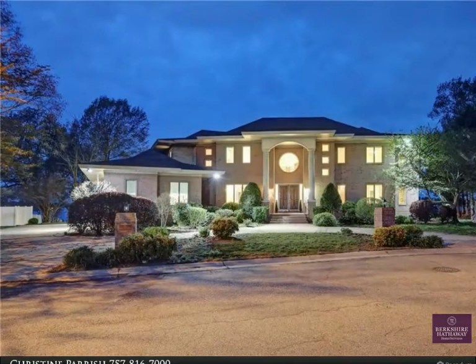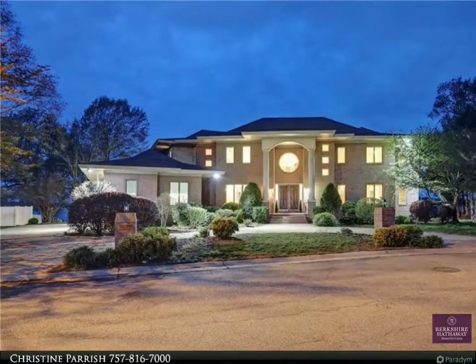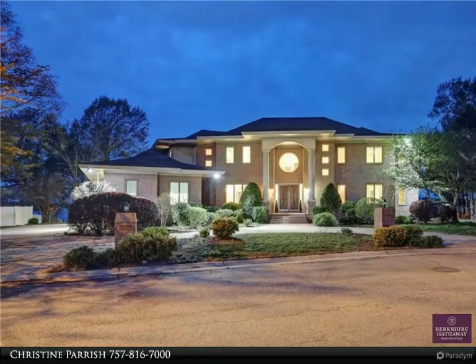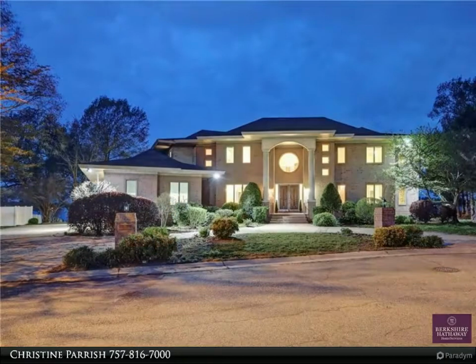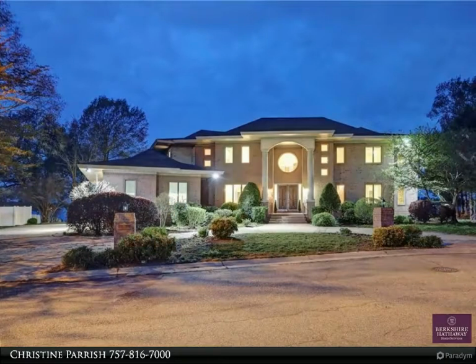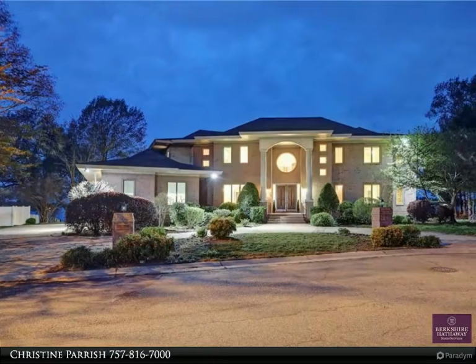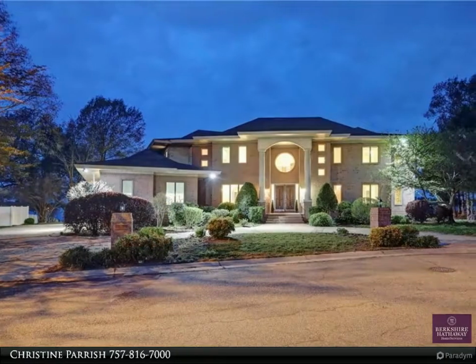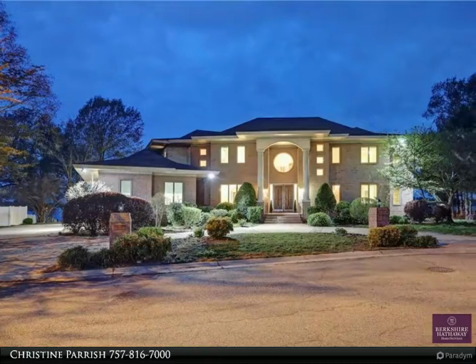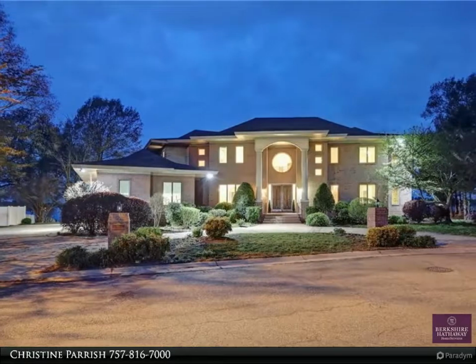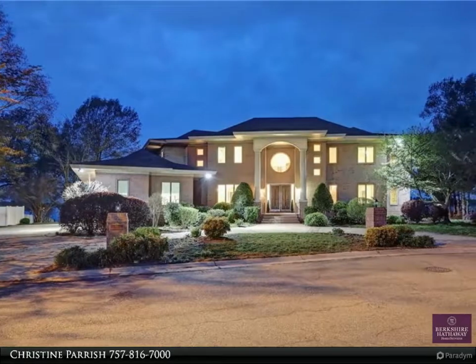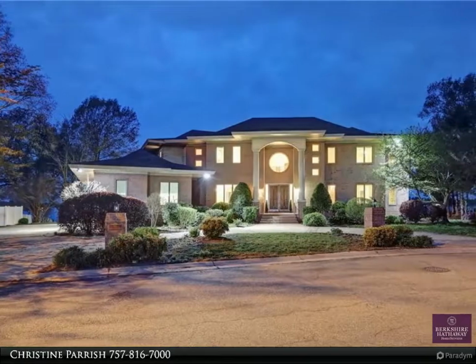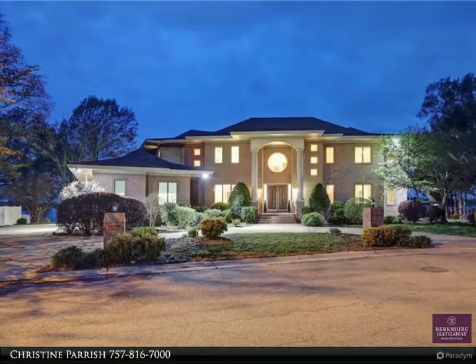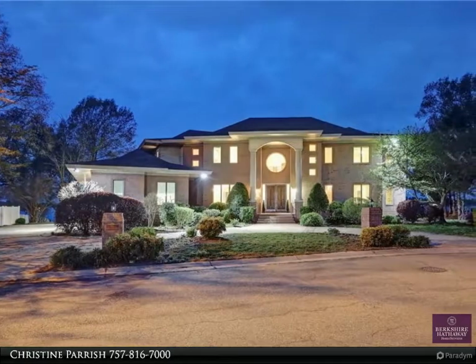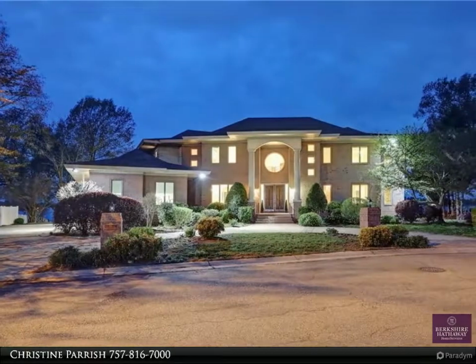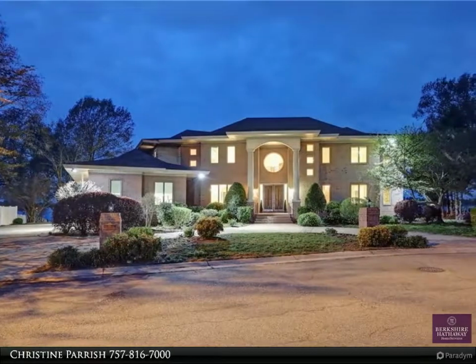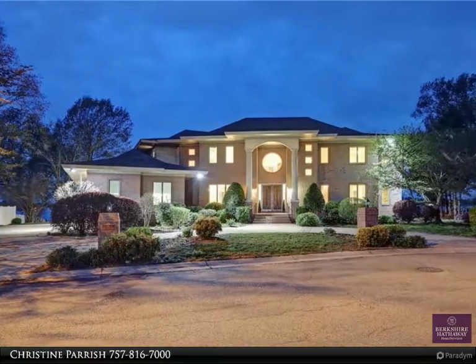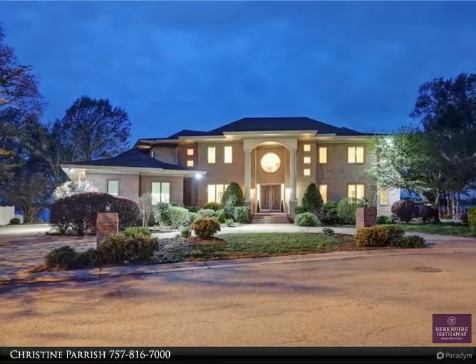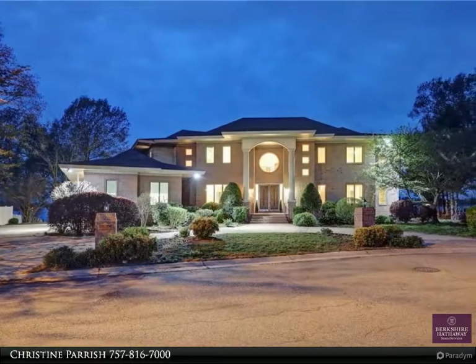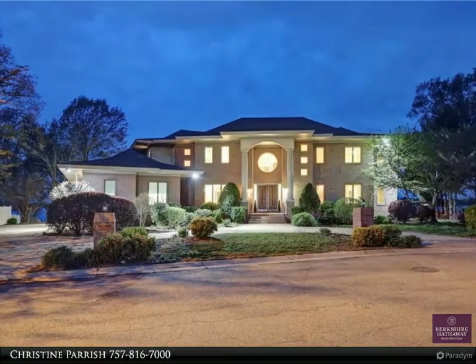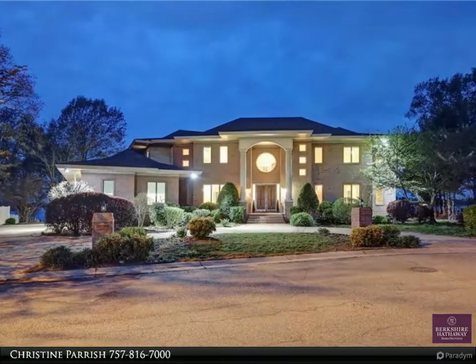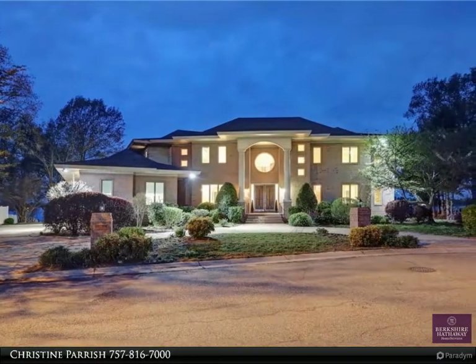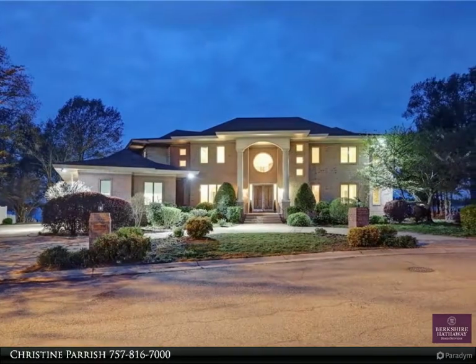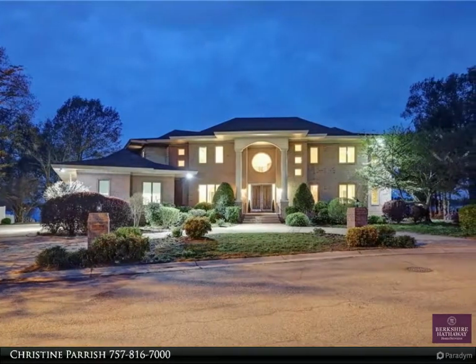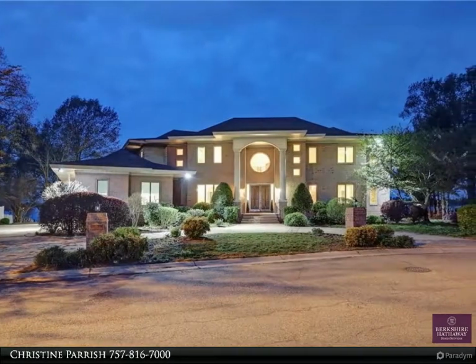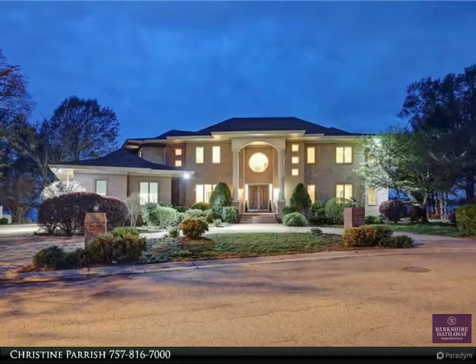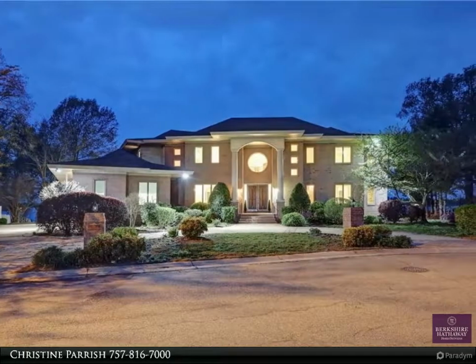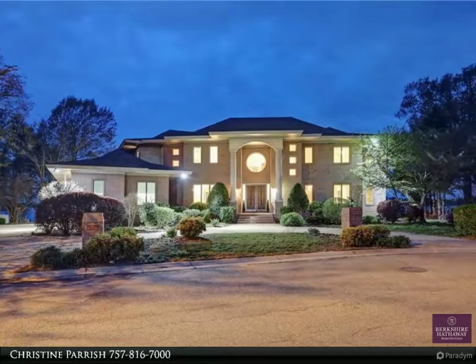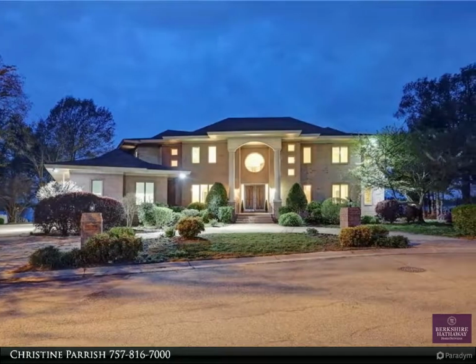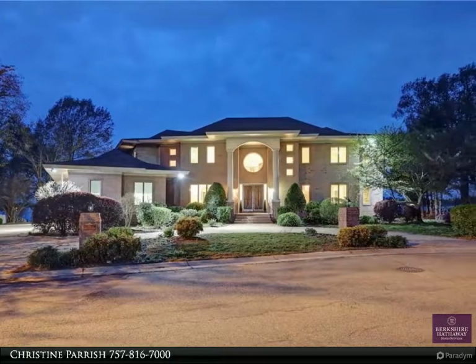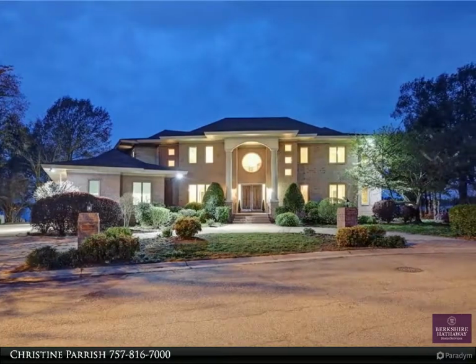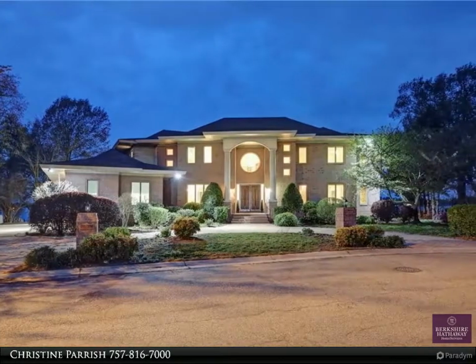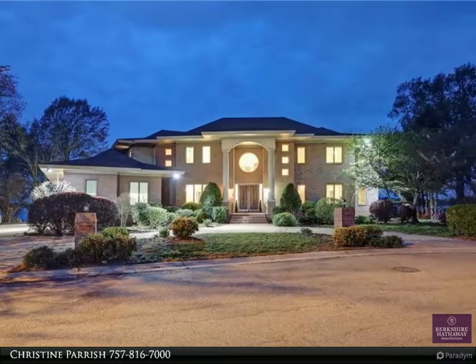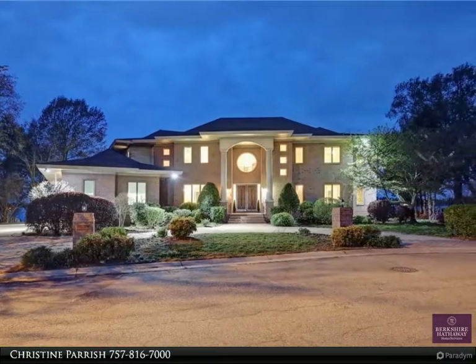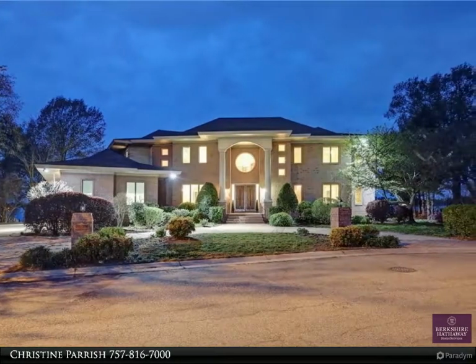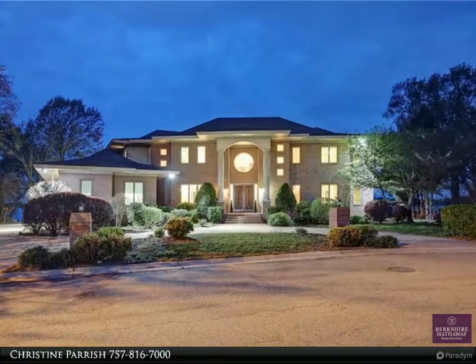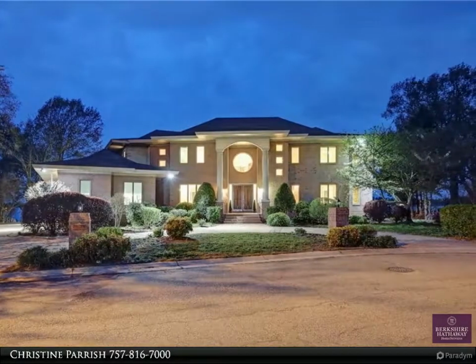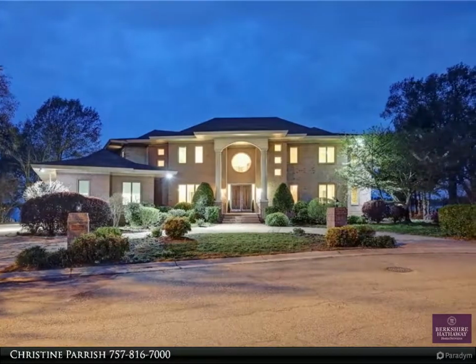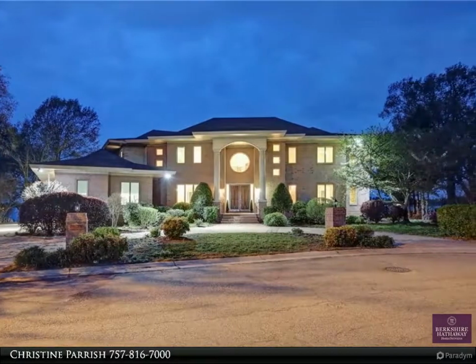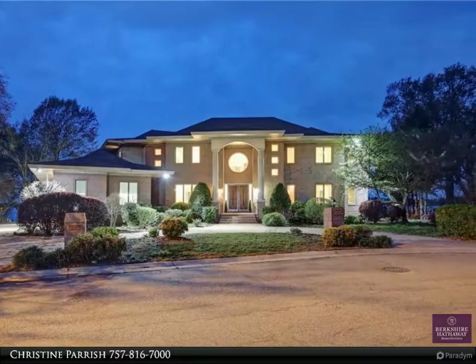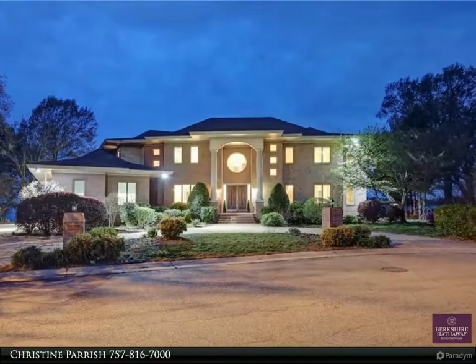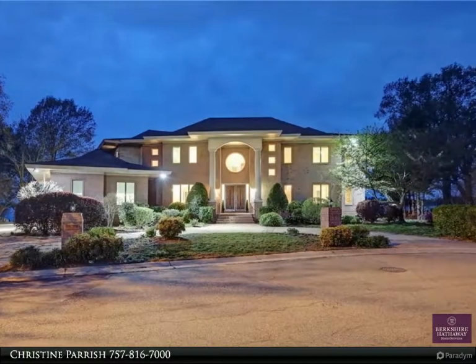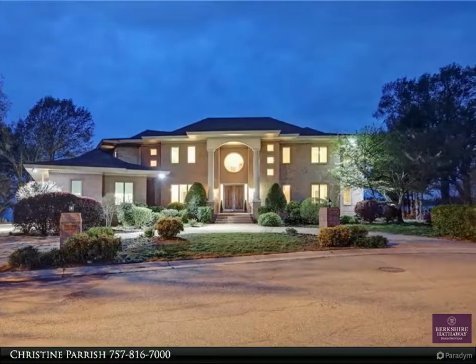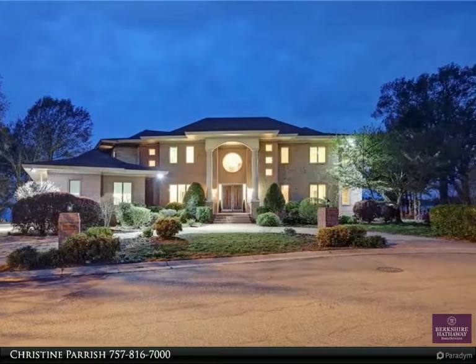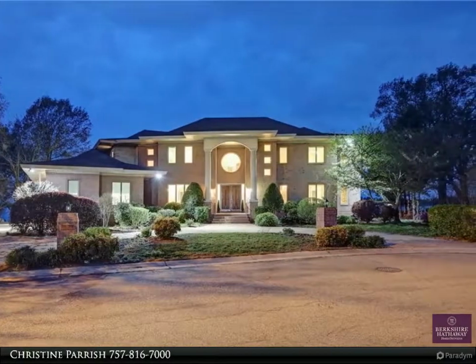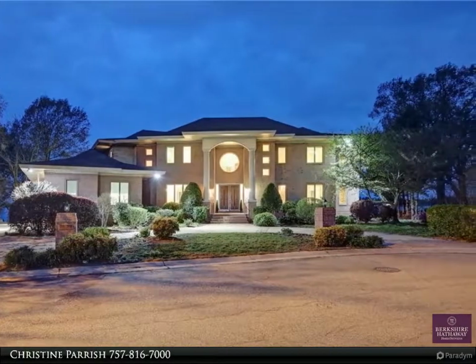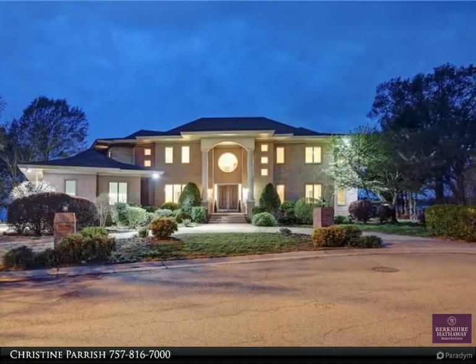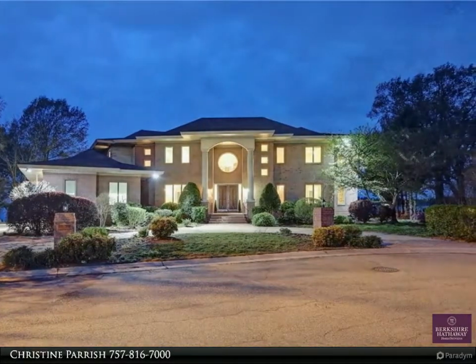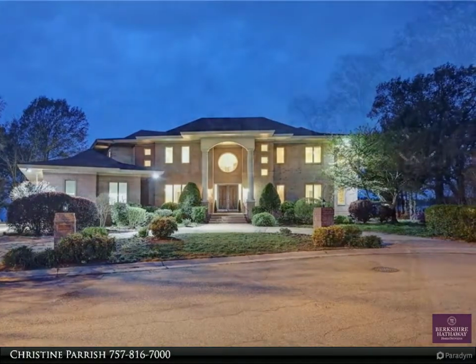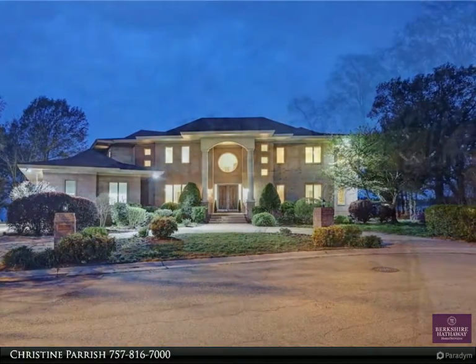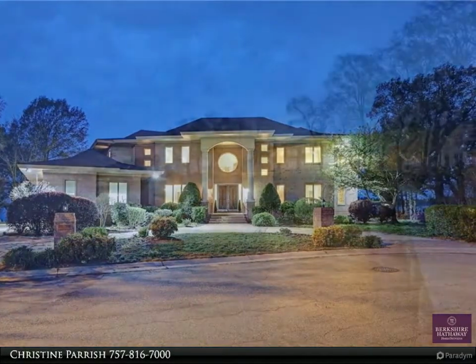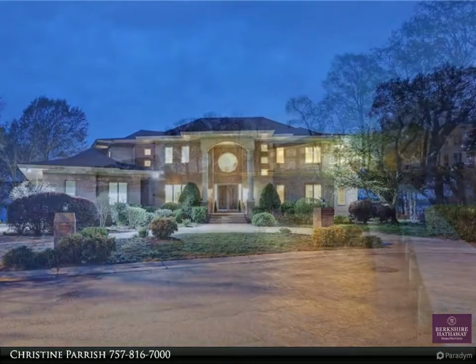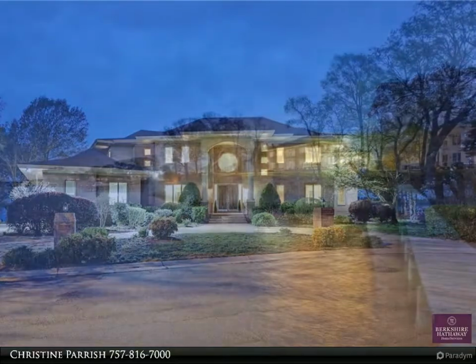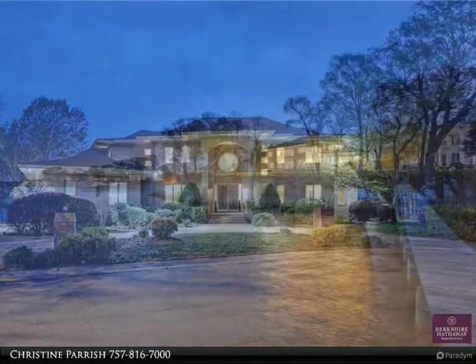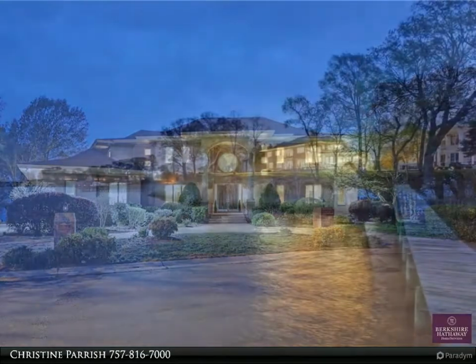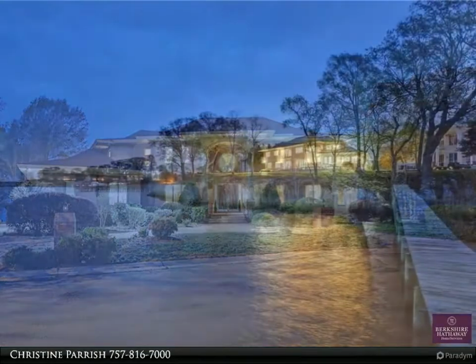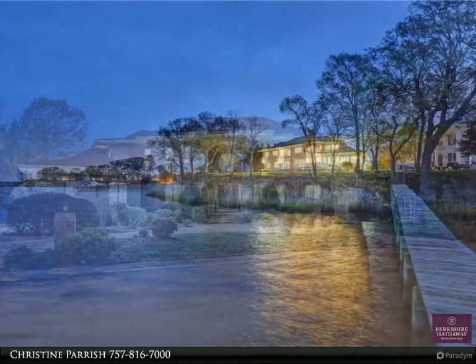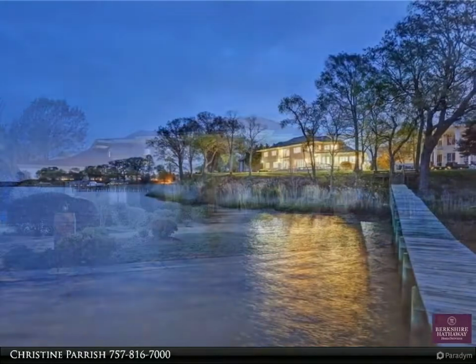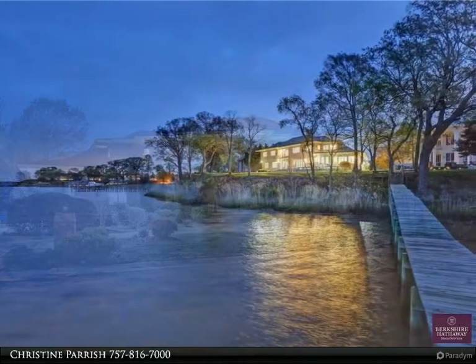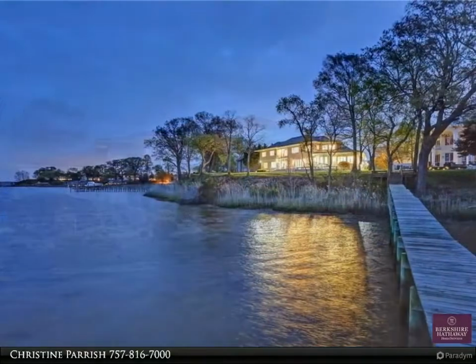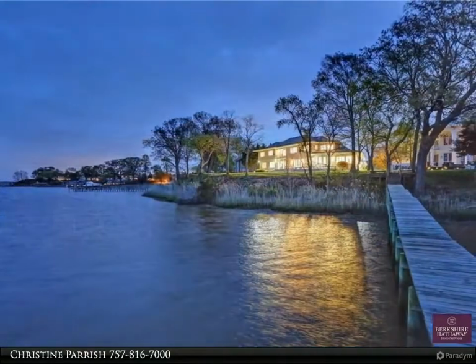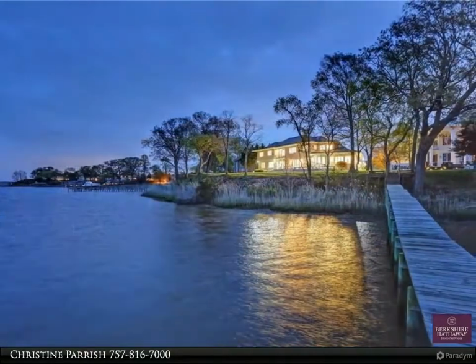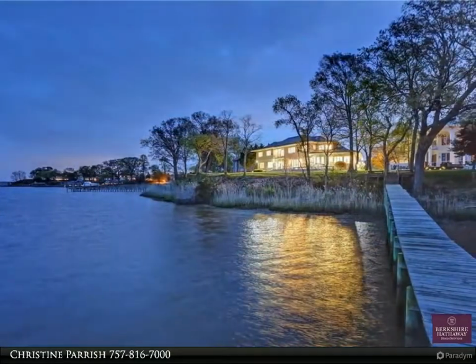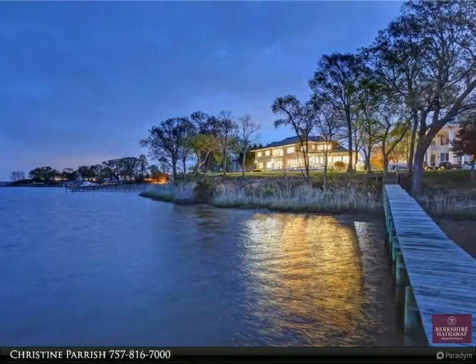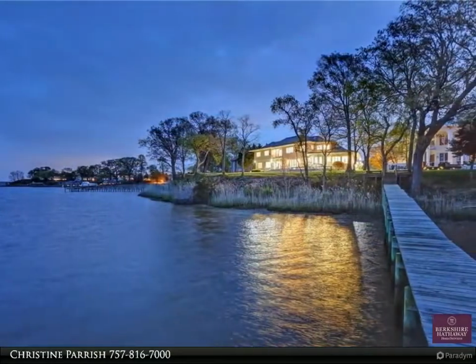Over 6,000 square feet of elegance in this open floor plan with an extra-large kitchen and breakfast area overlooking the Nansemen River.